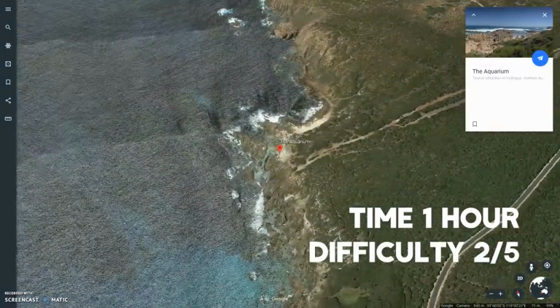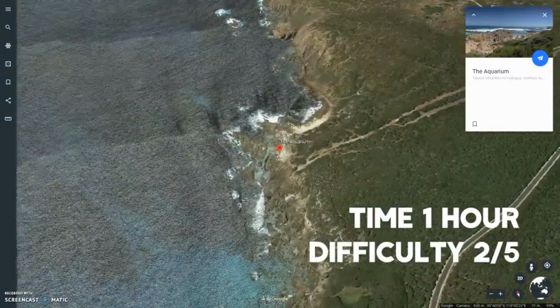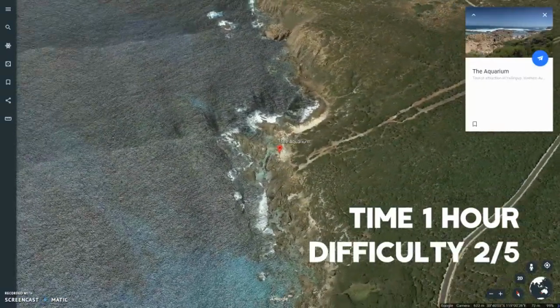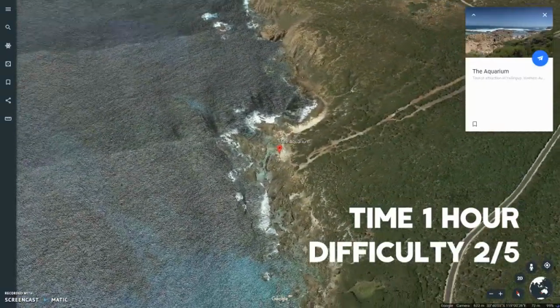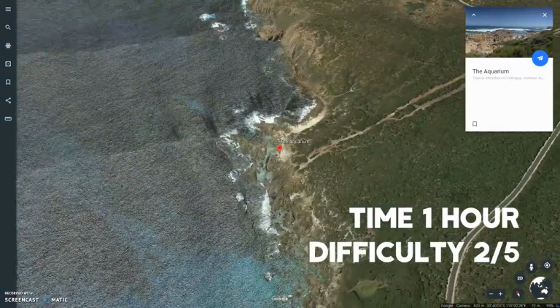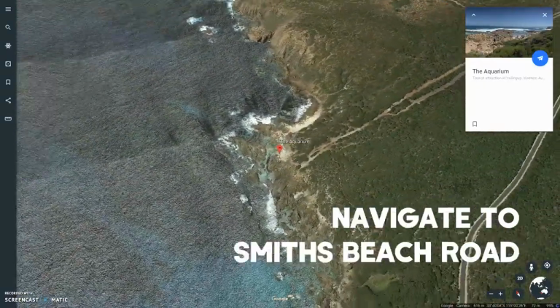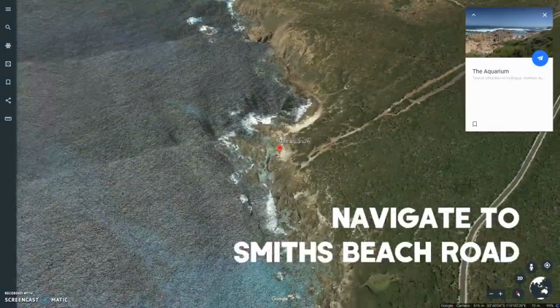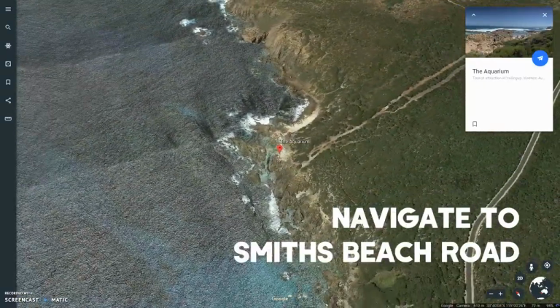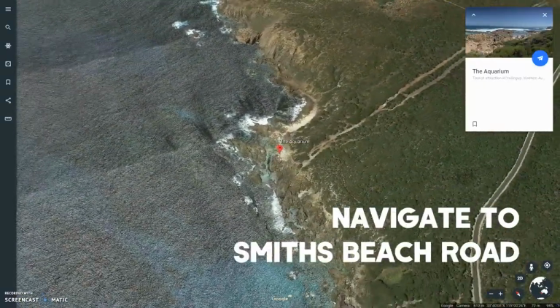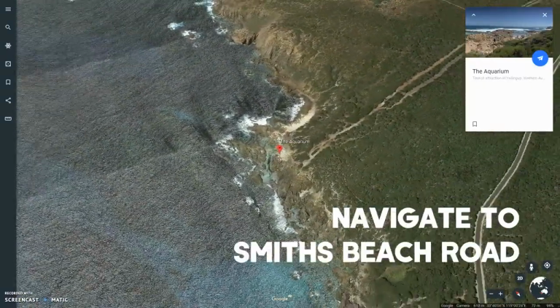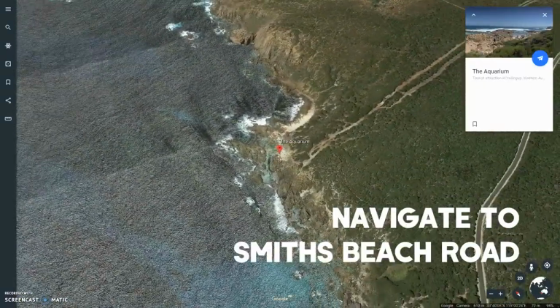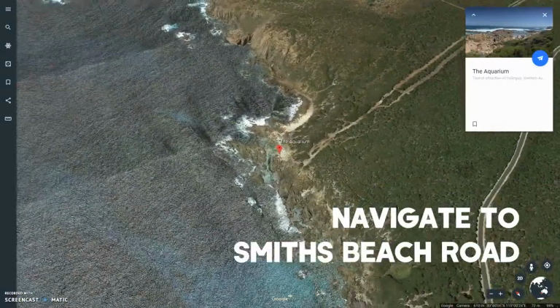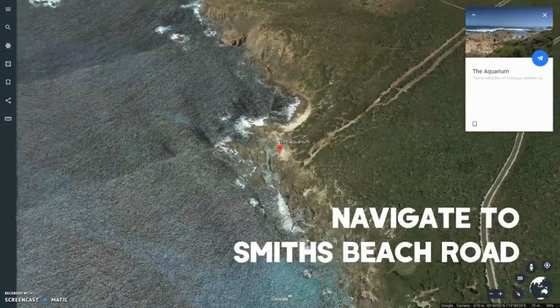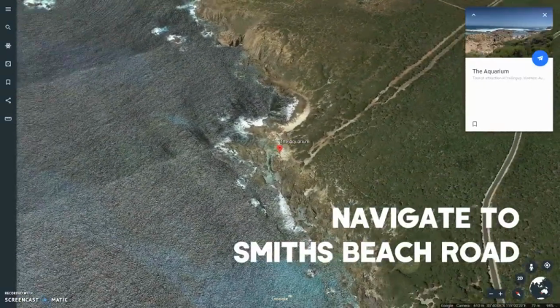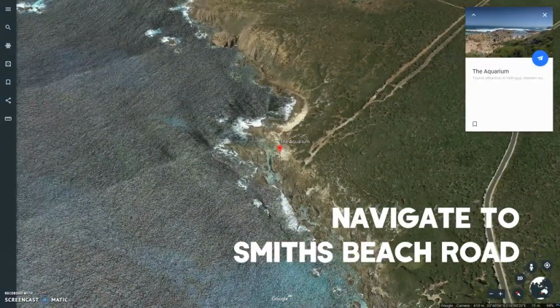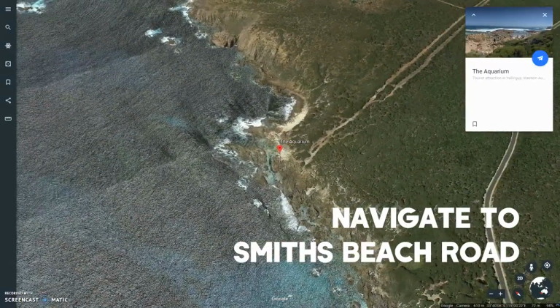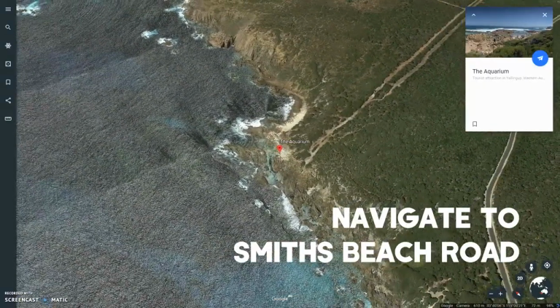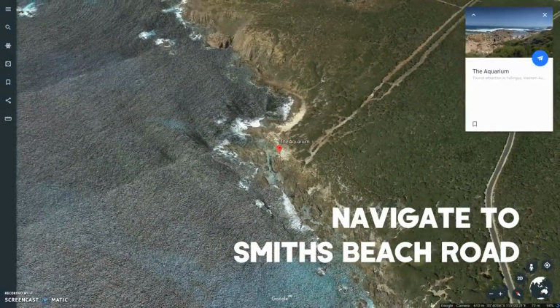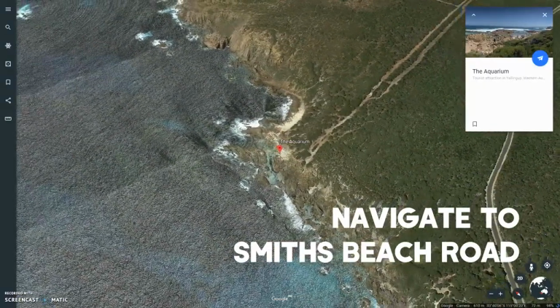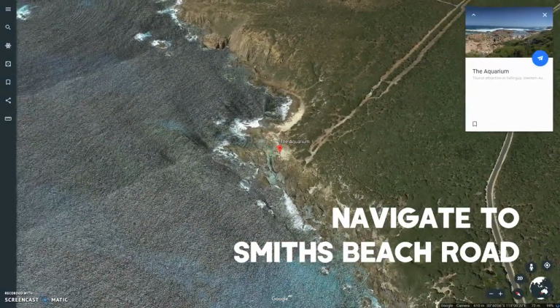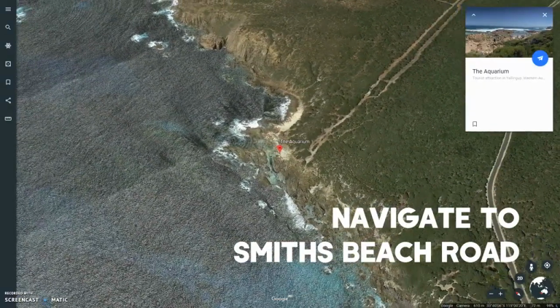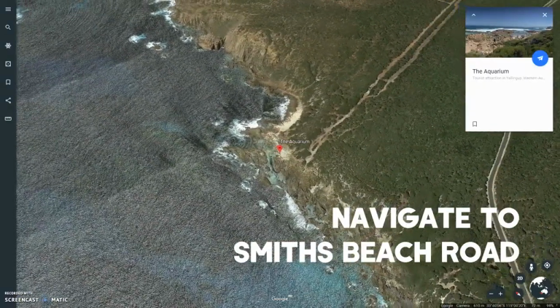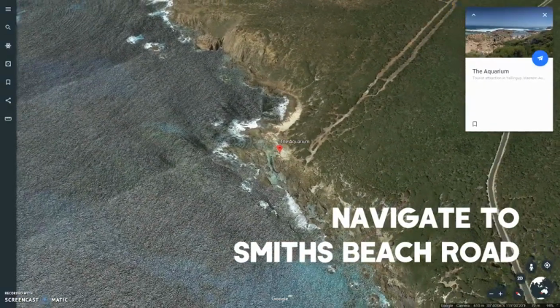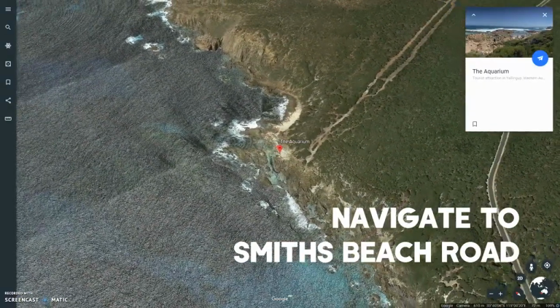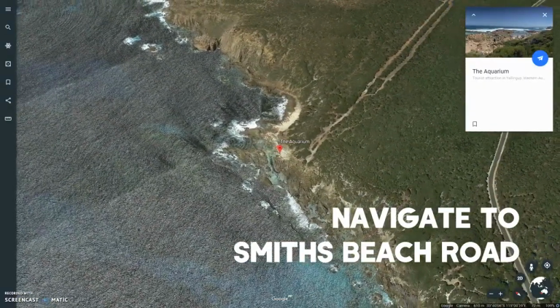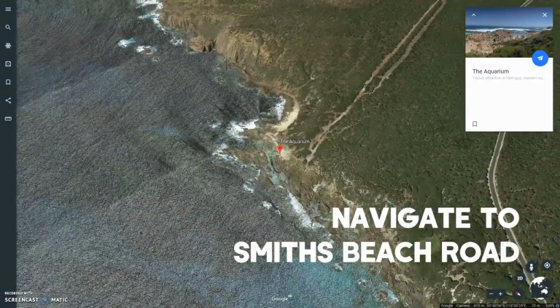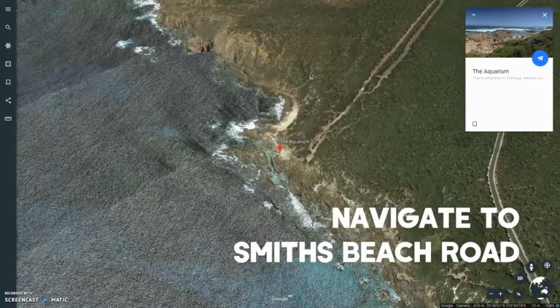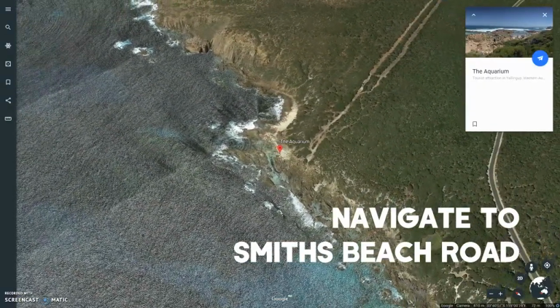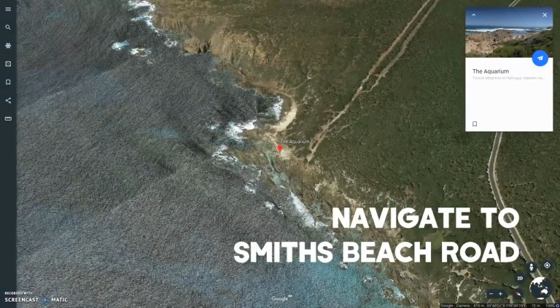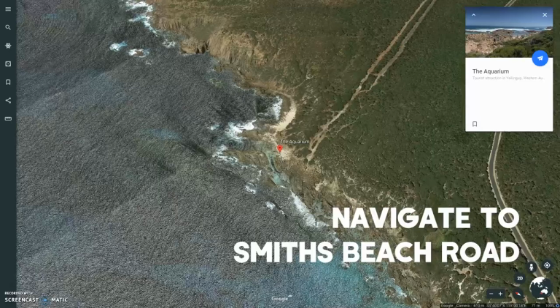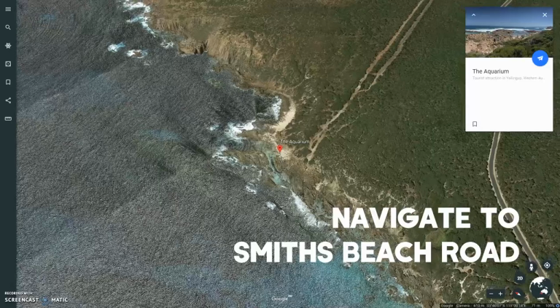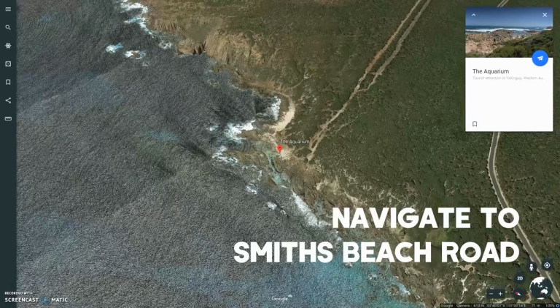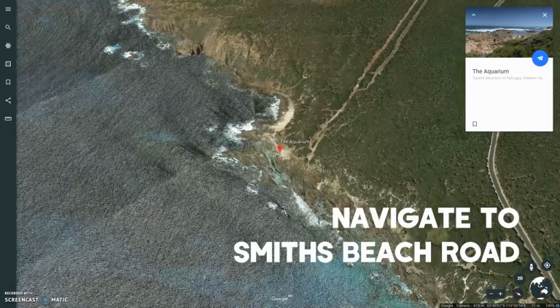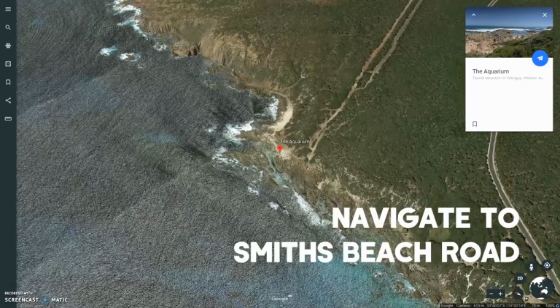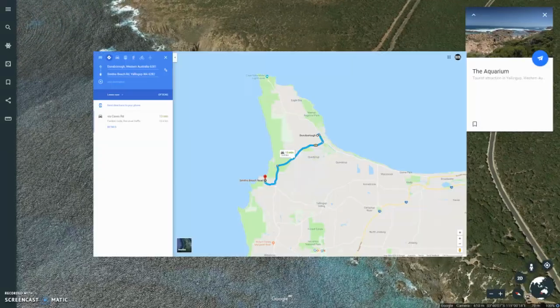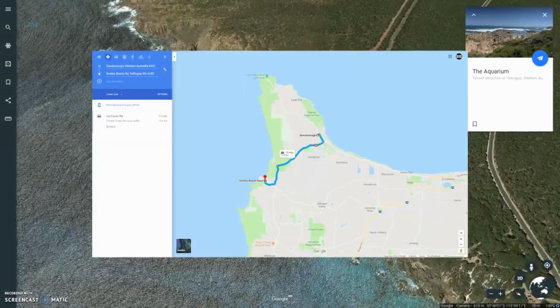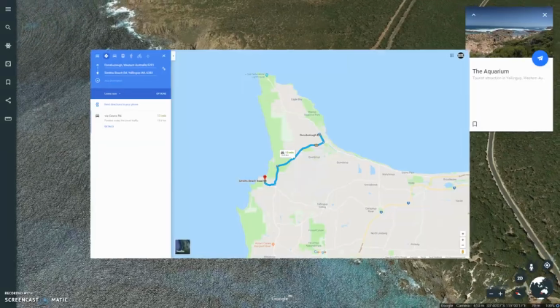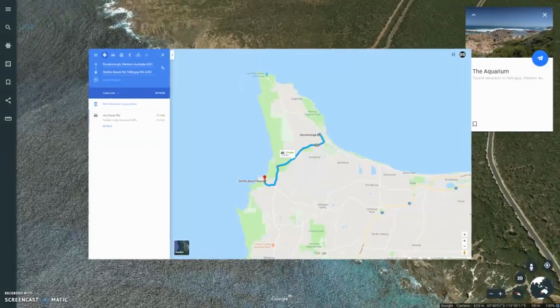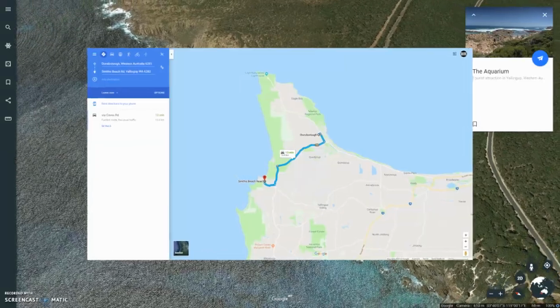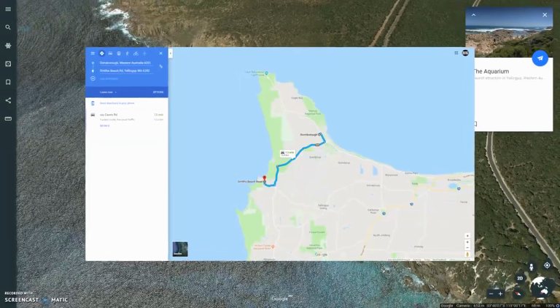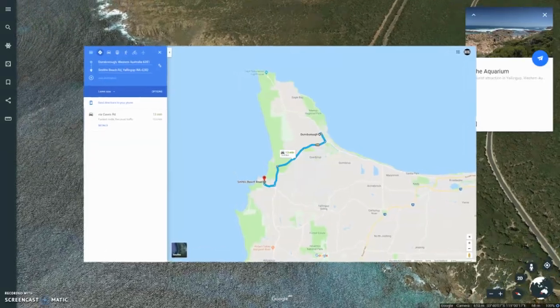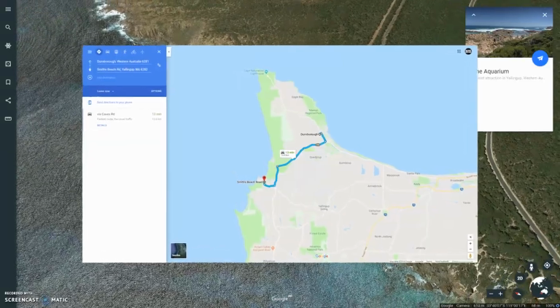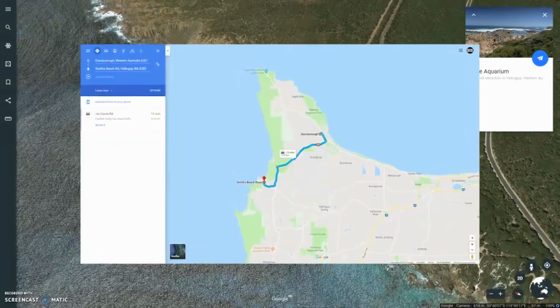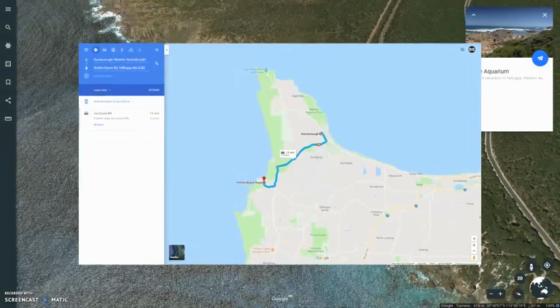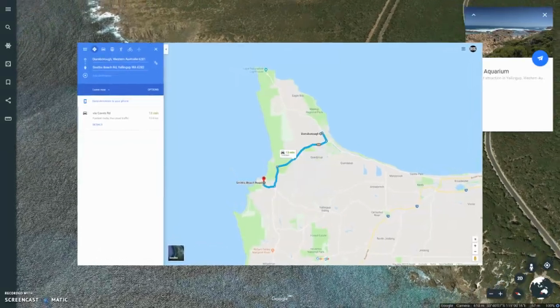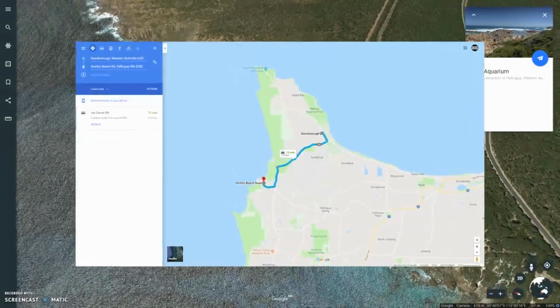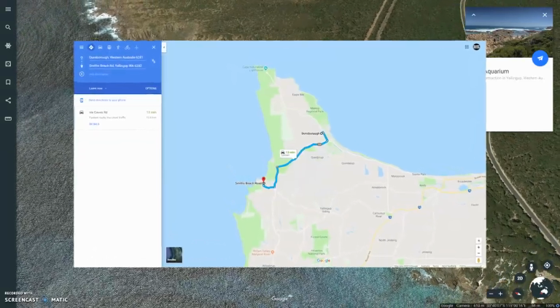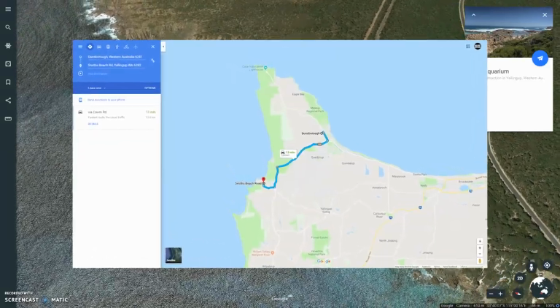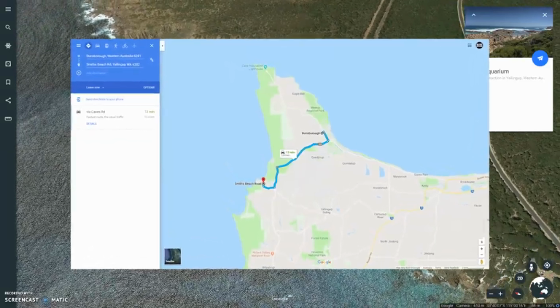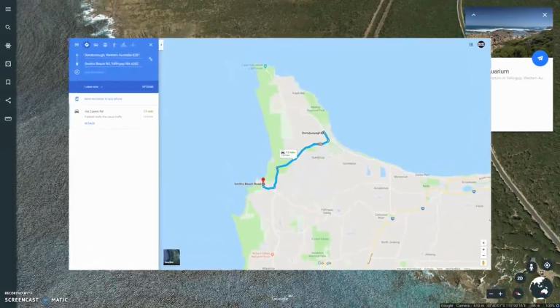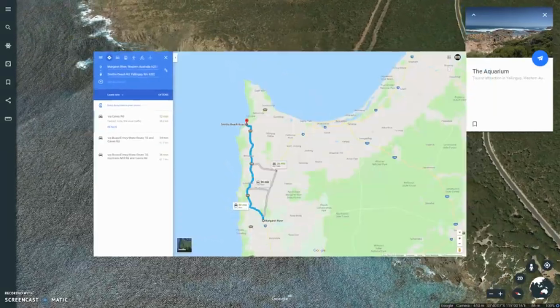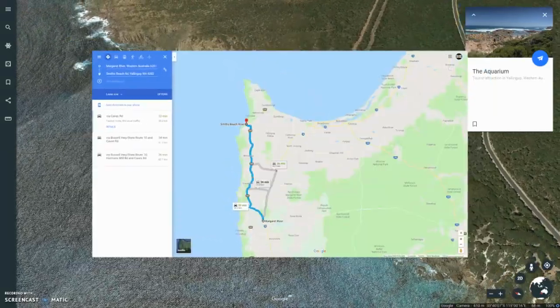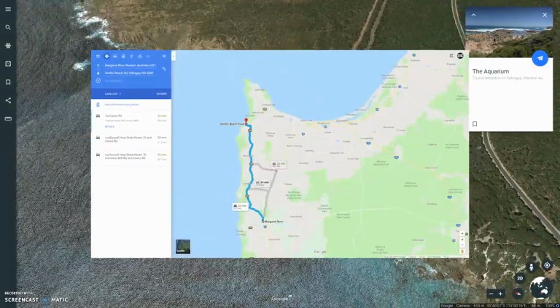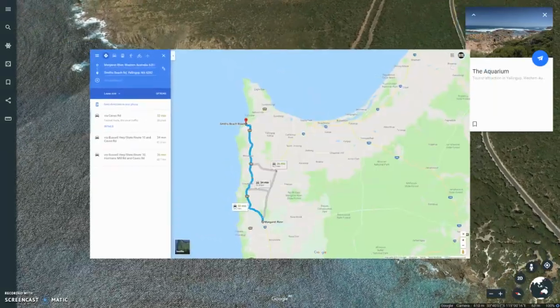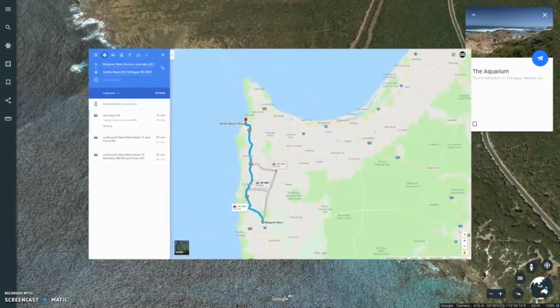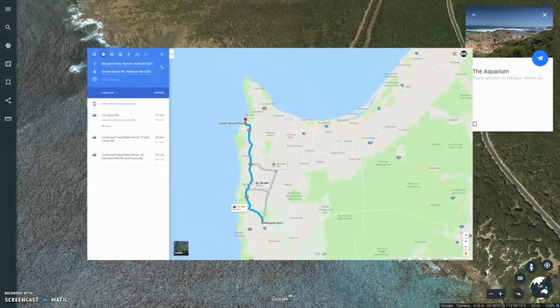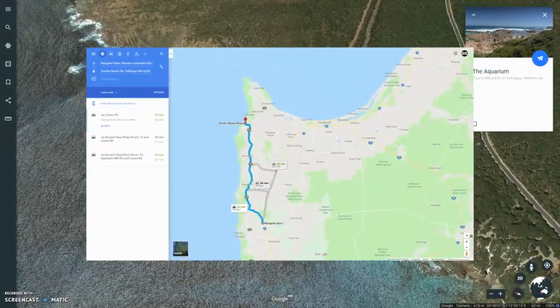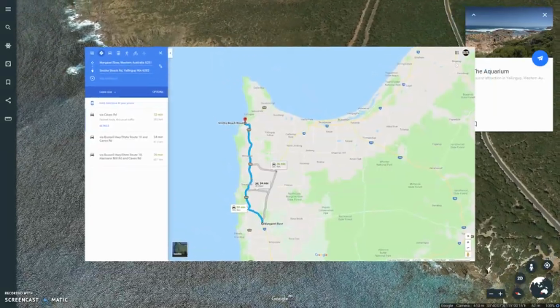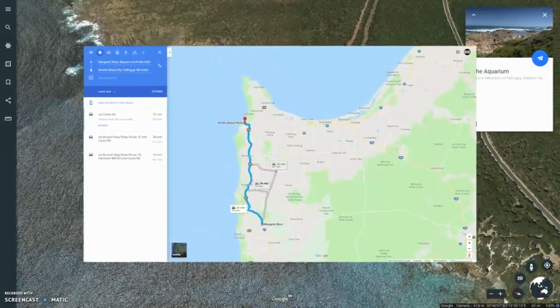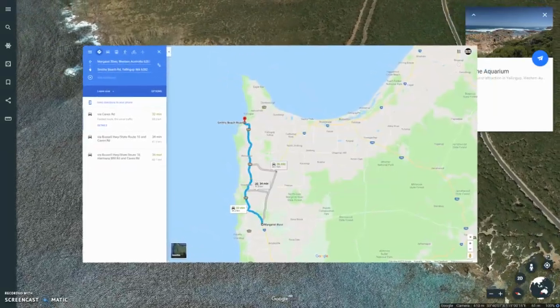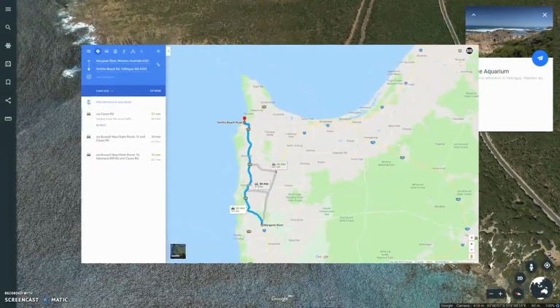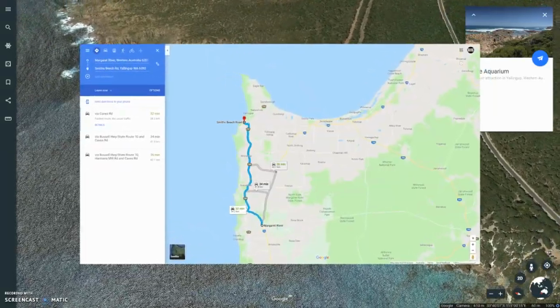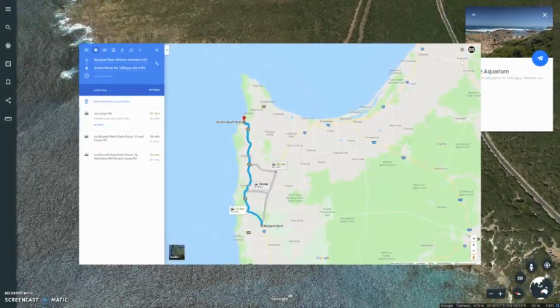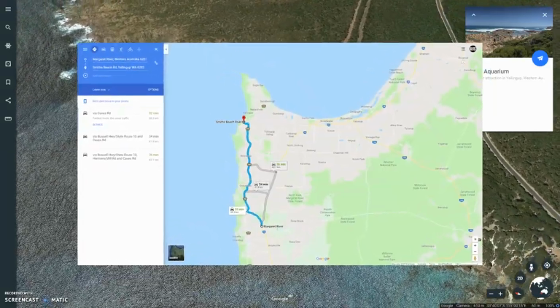To get there, navigate to Smiths Beach Road. Smiths Beach is located about 15 minutes from Dunsborough and about 30 minutes from Margaret River.